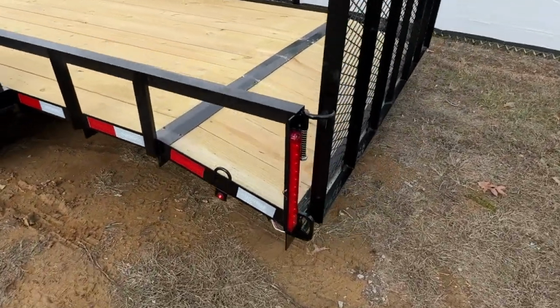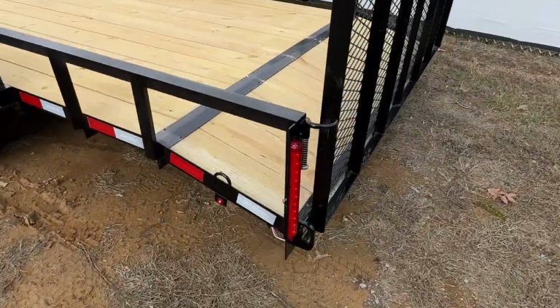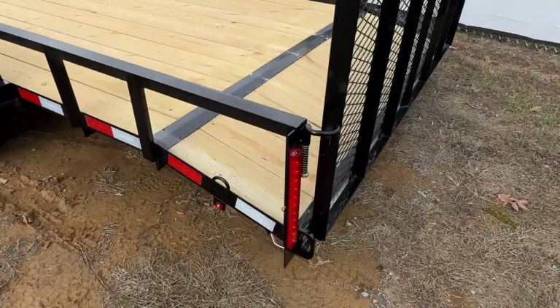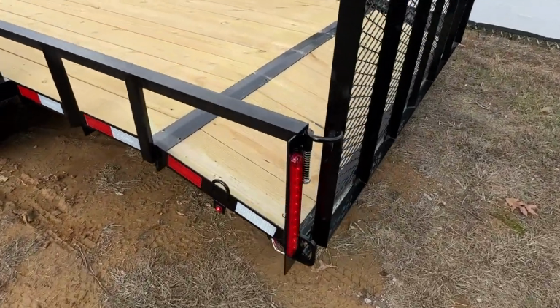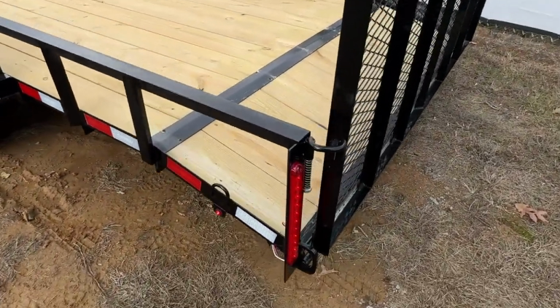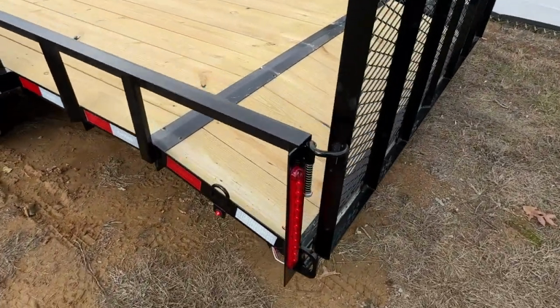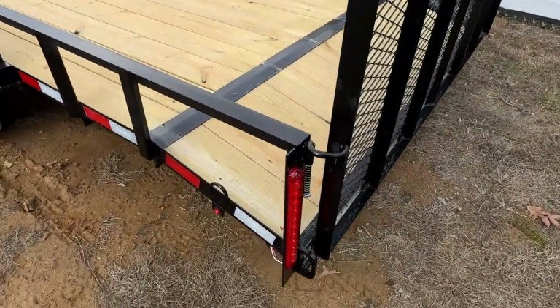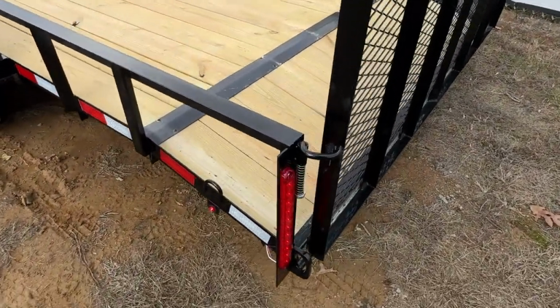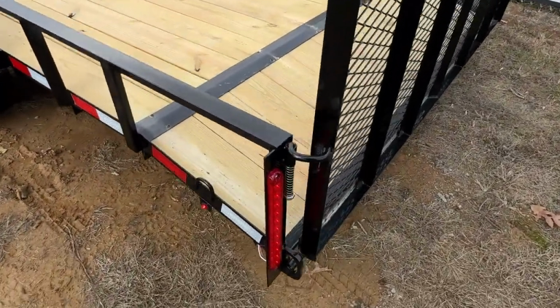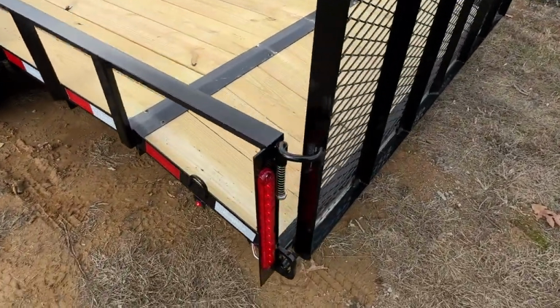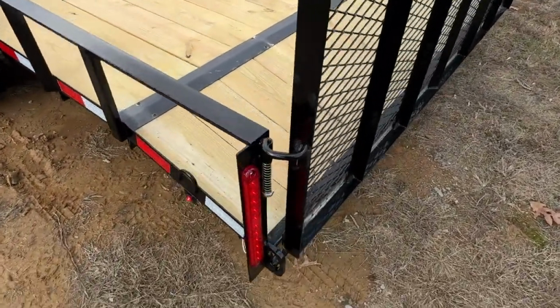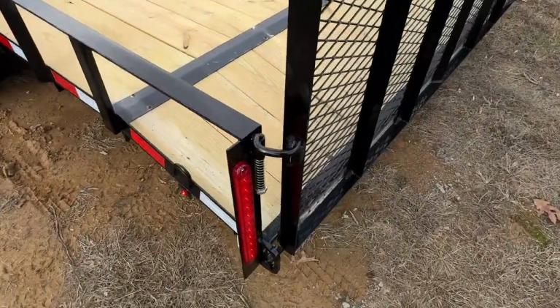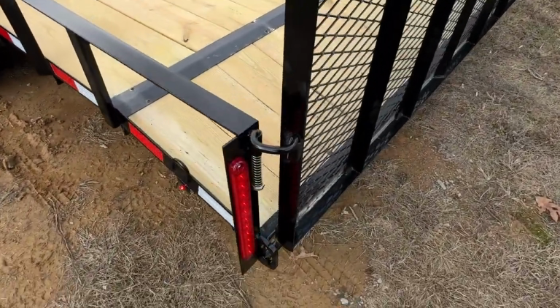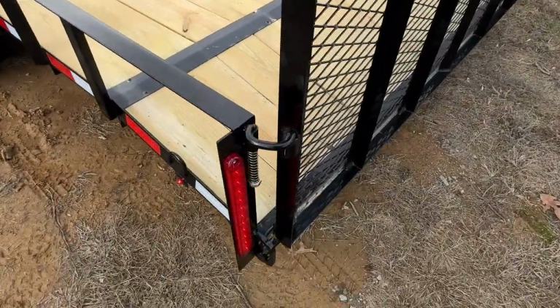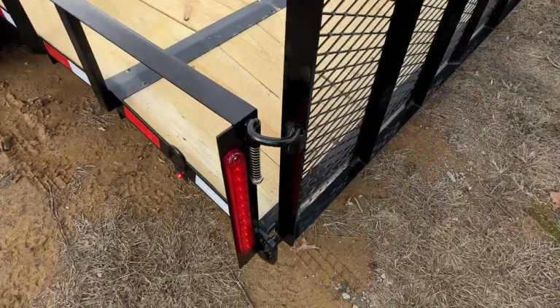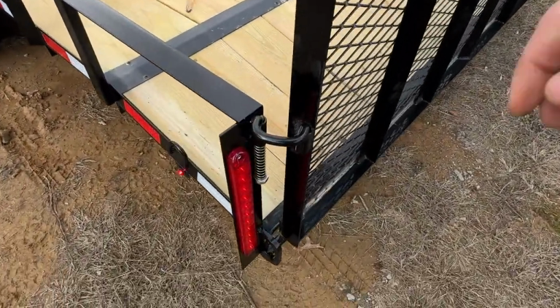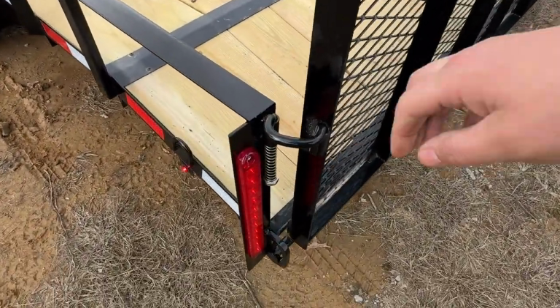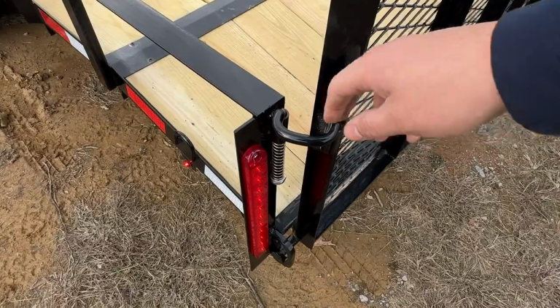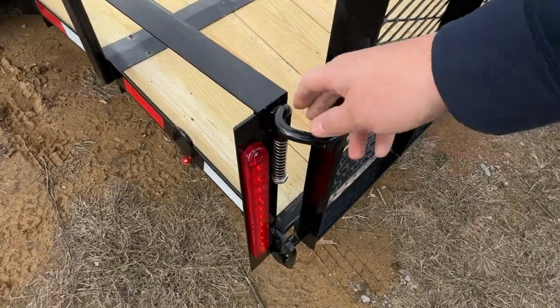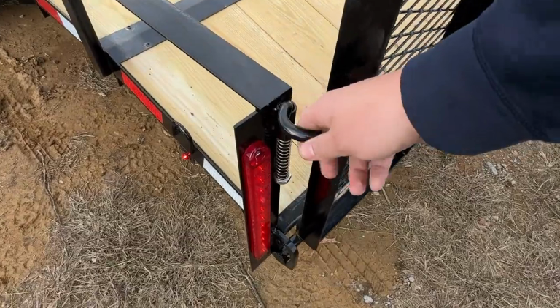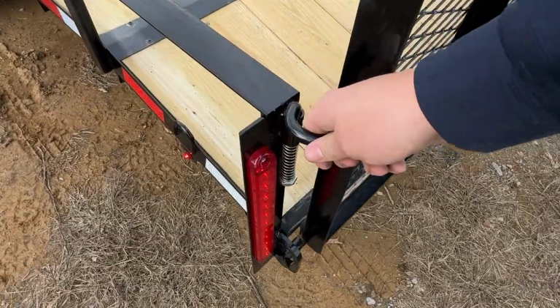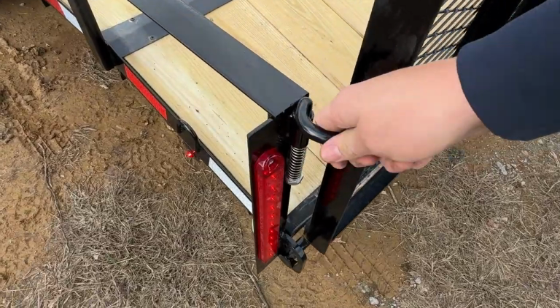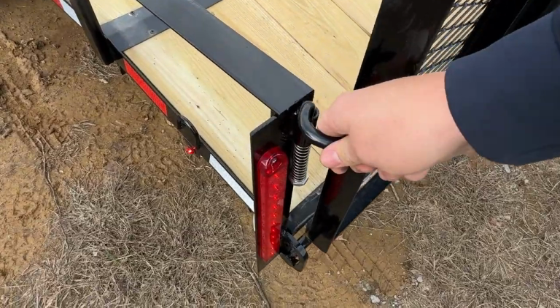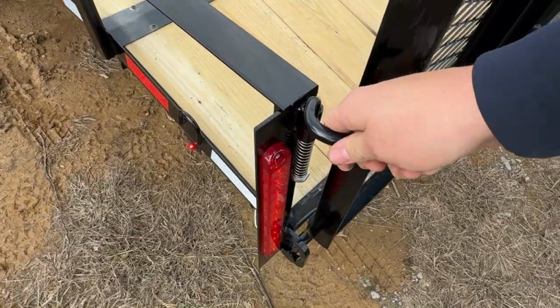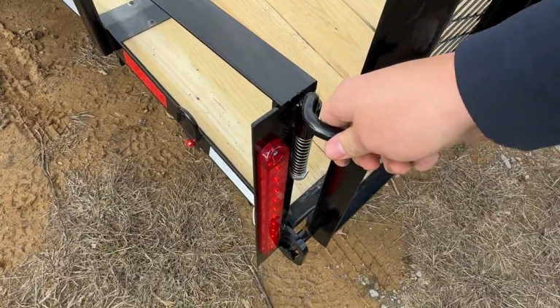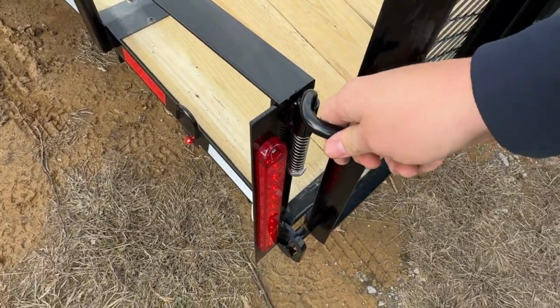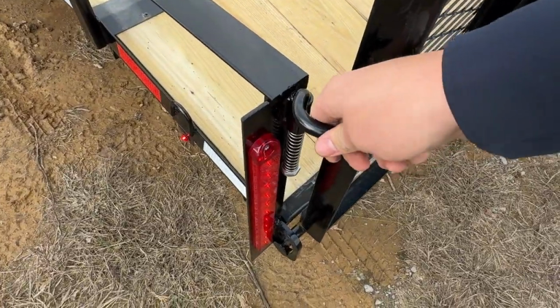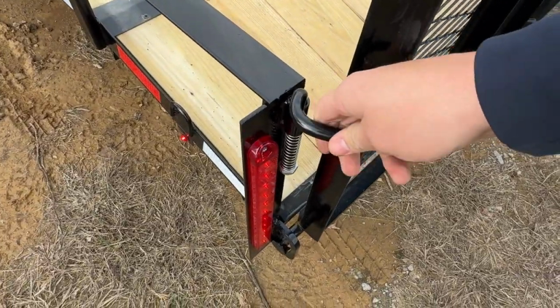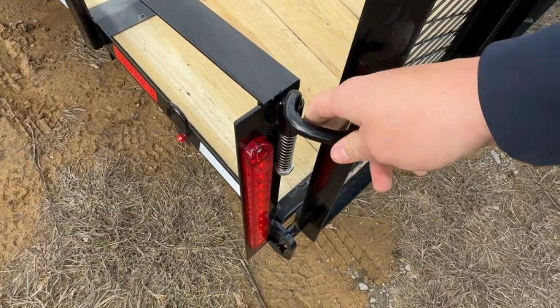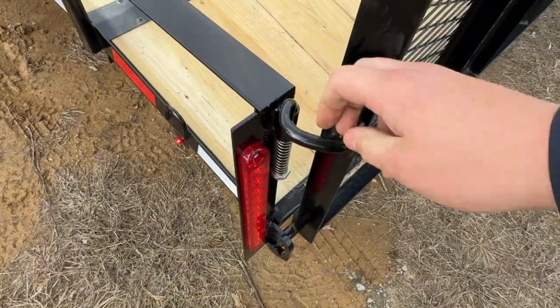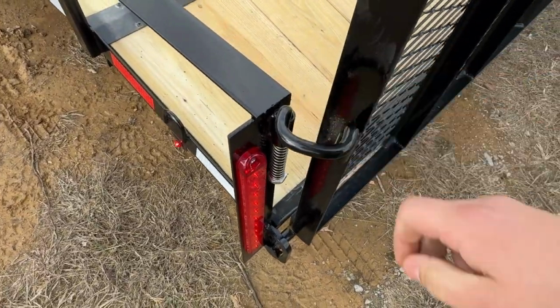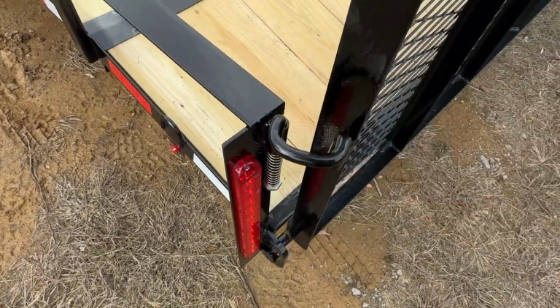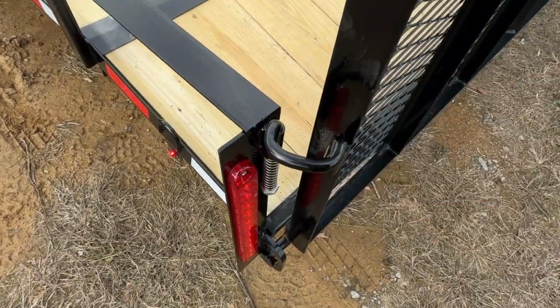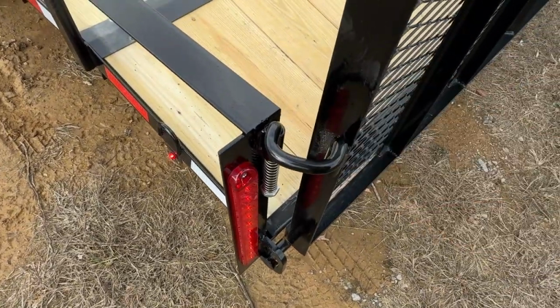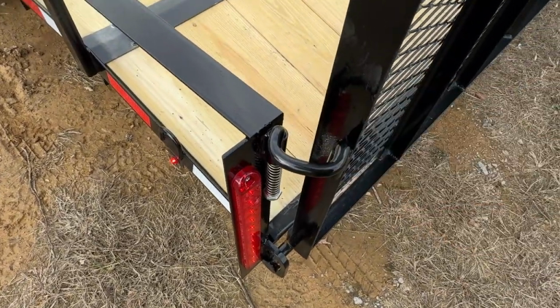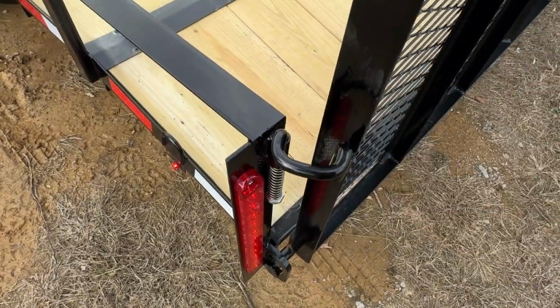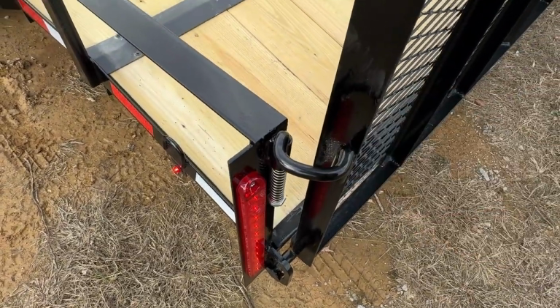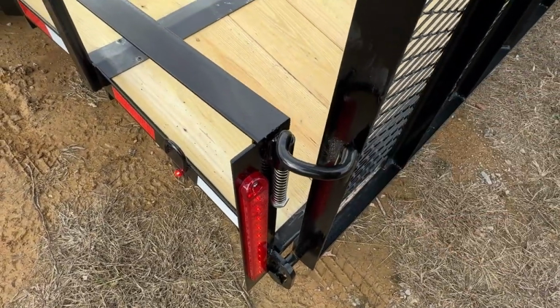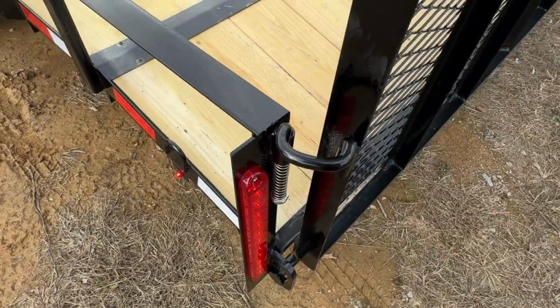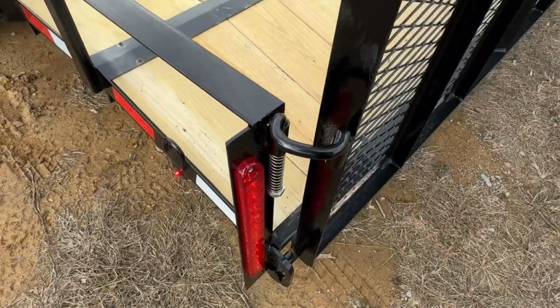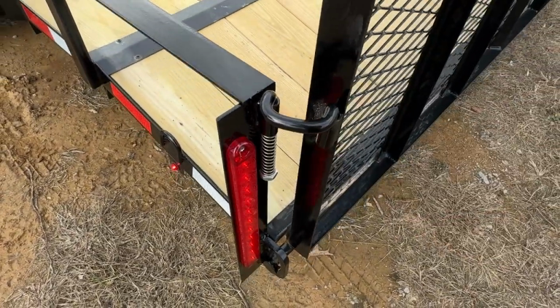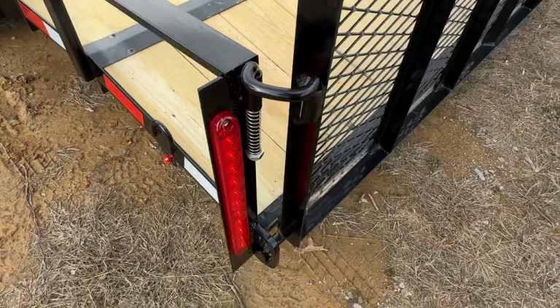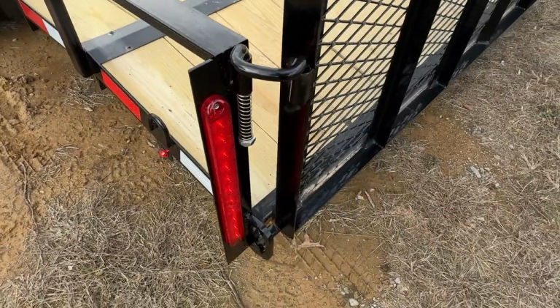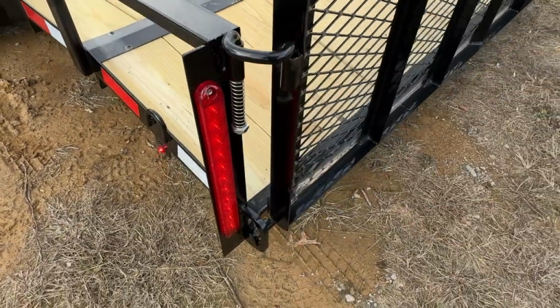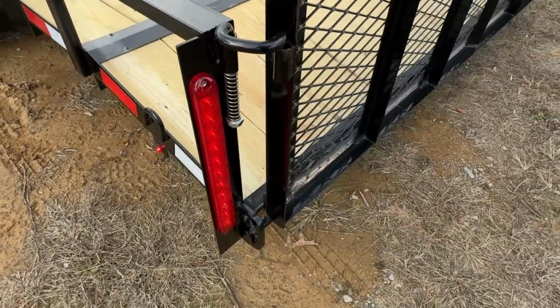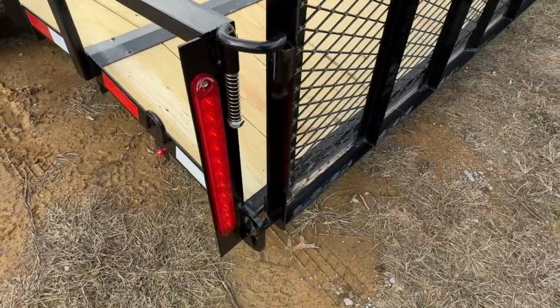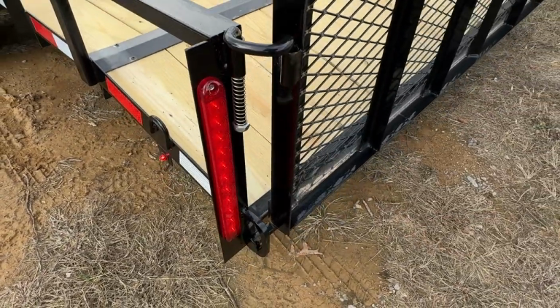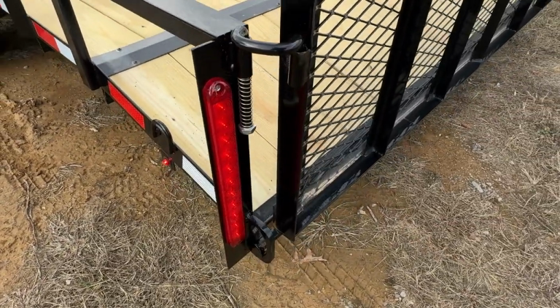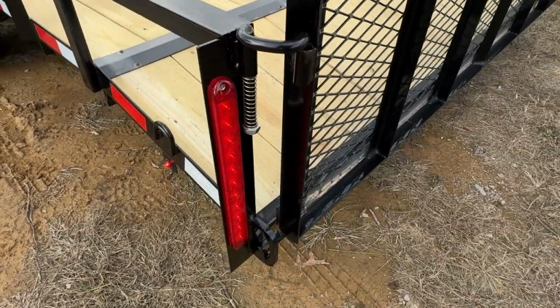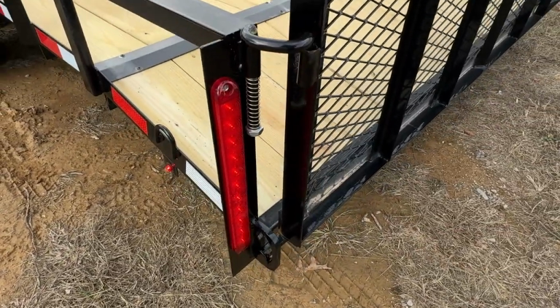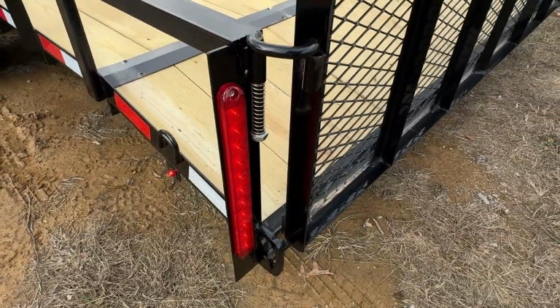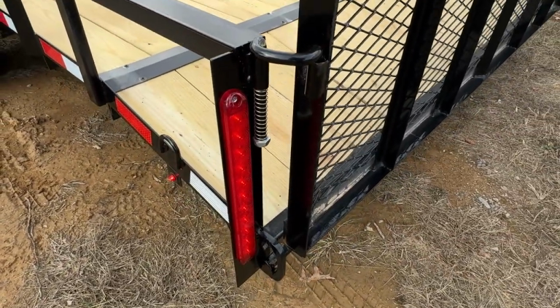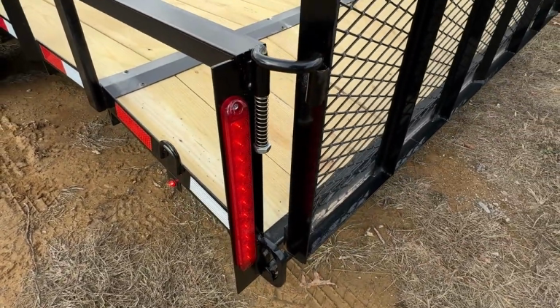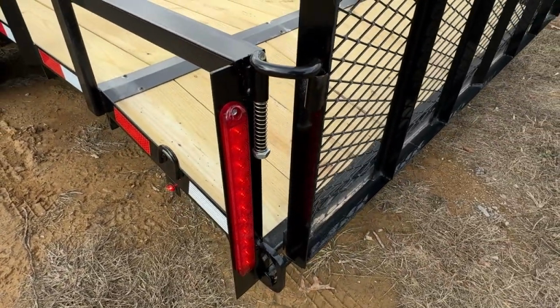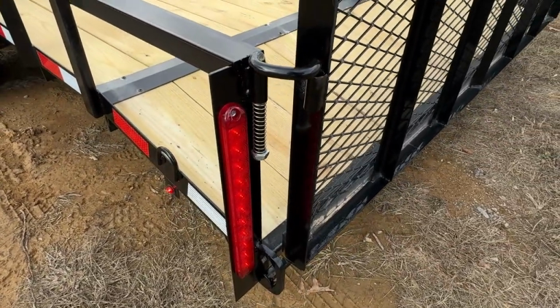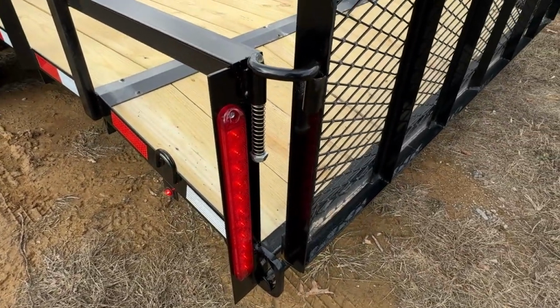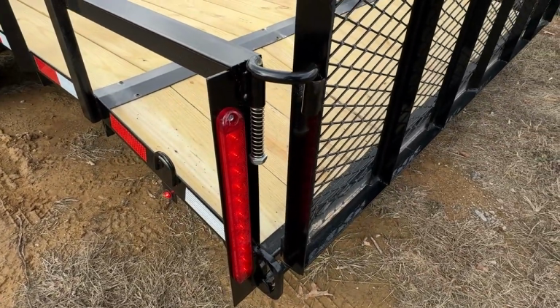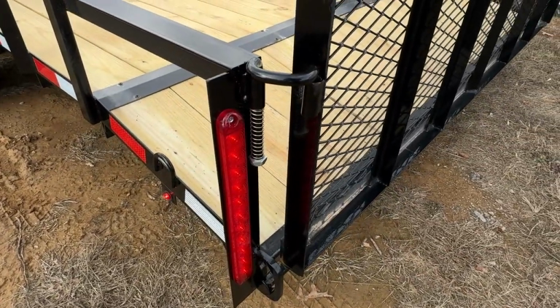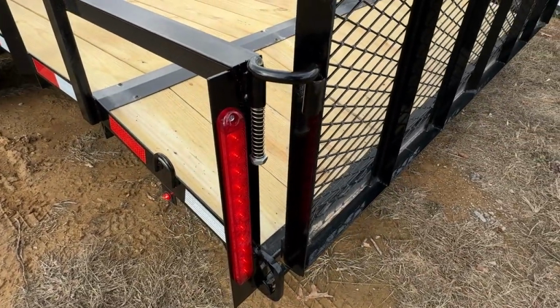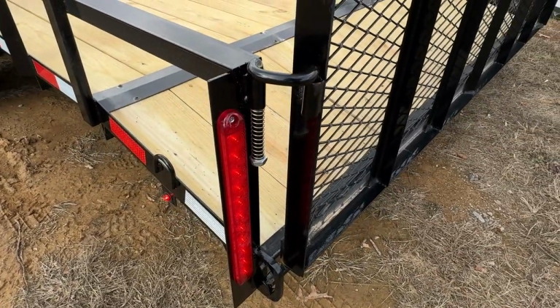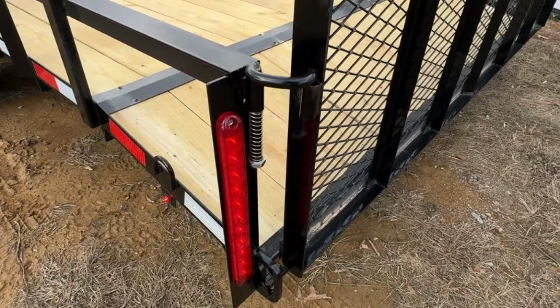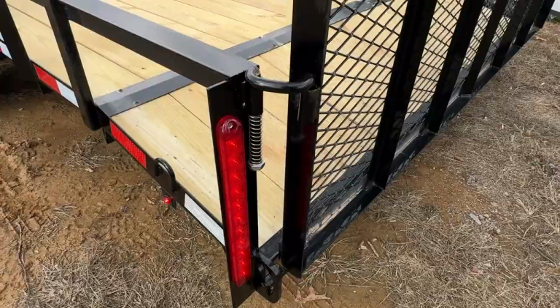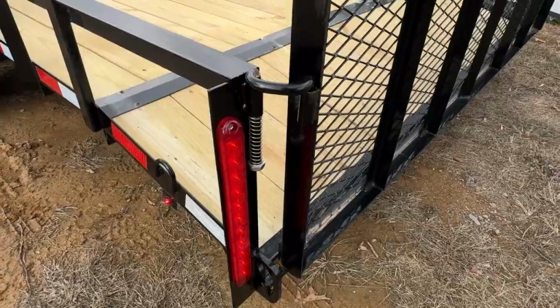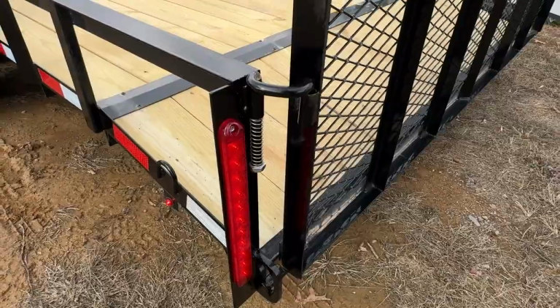All of our trailers will come standard with these easy pull latches. They are spring loaded. Super easy, super durable.